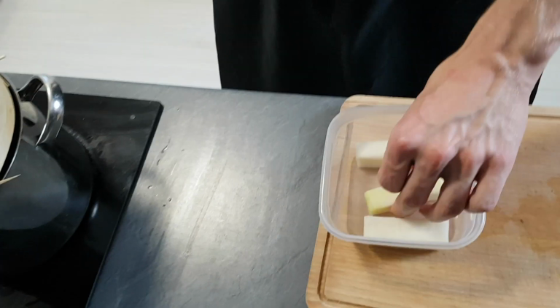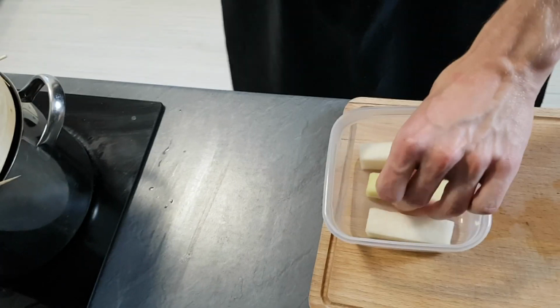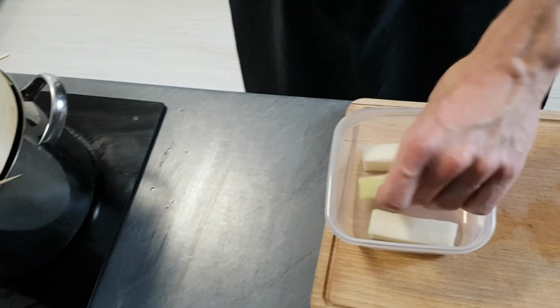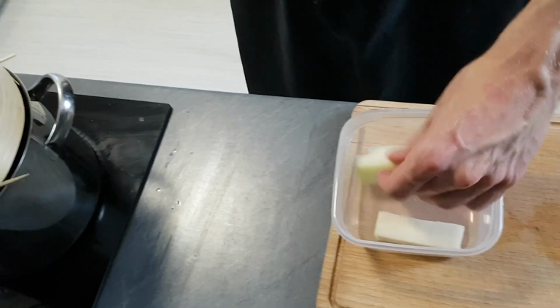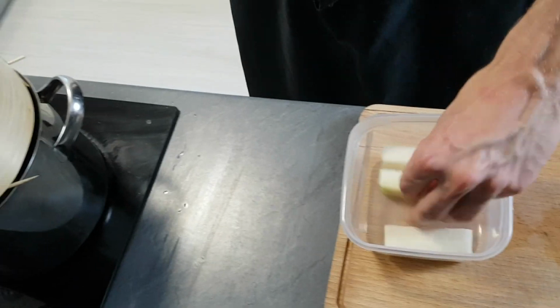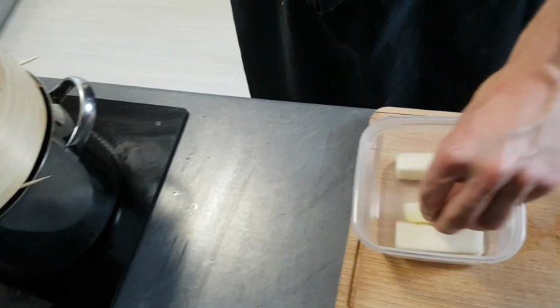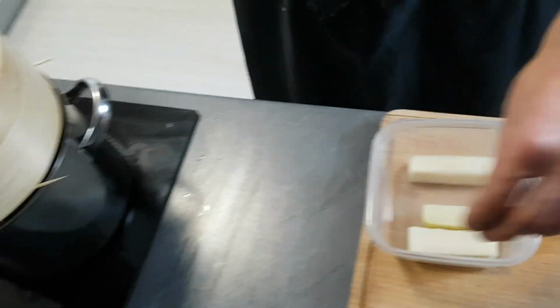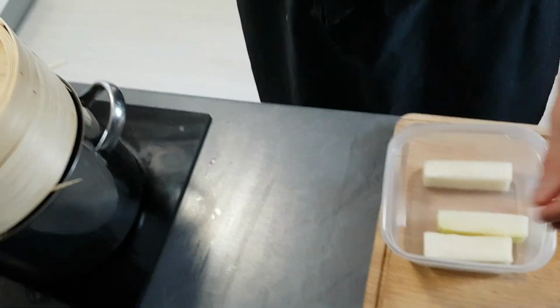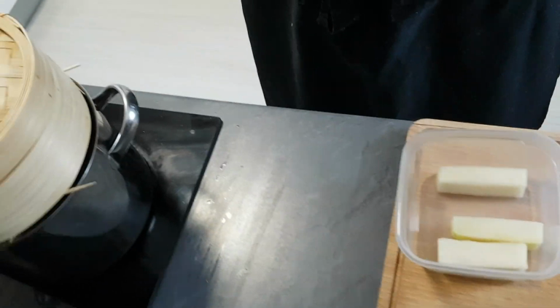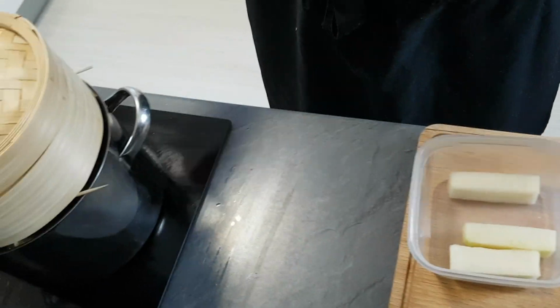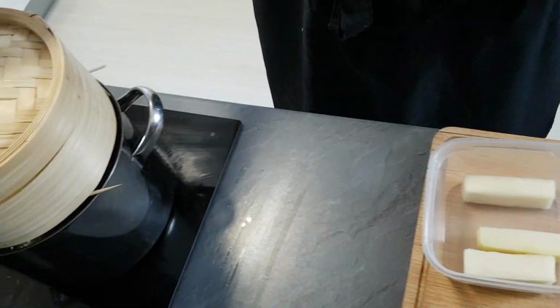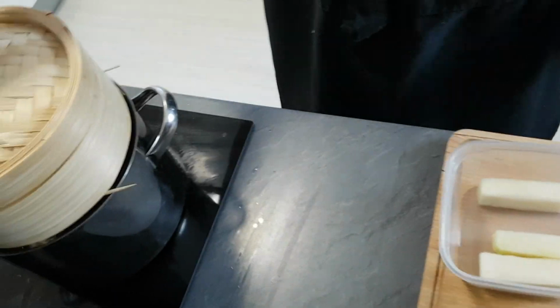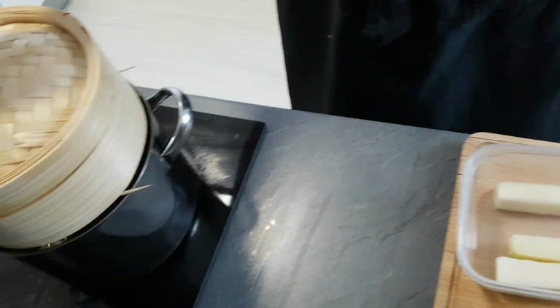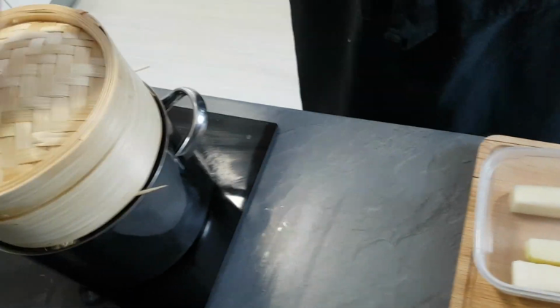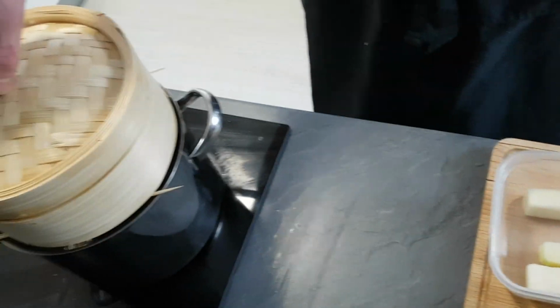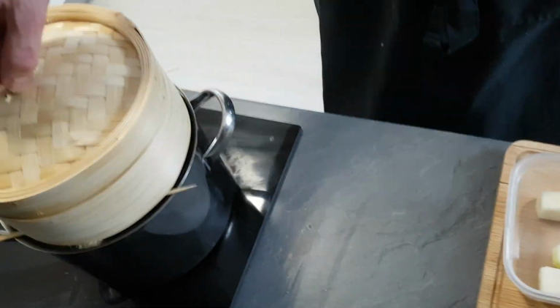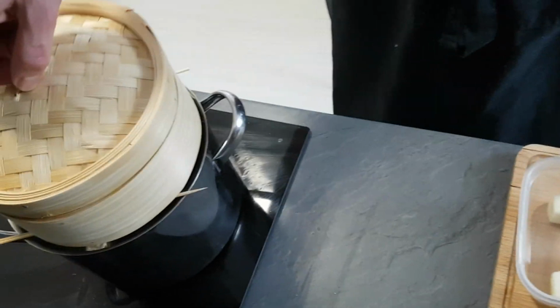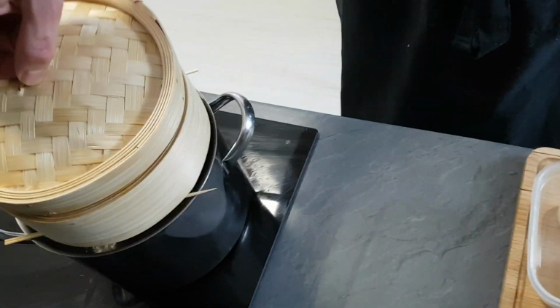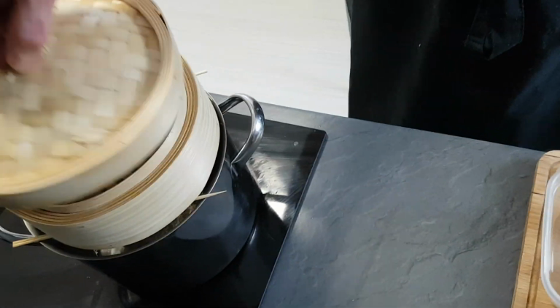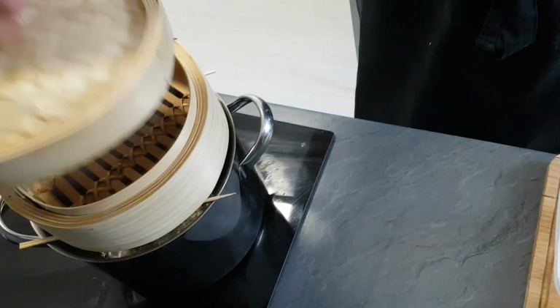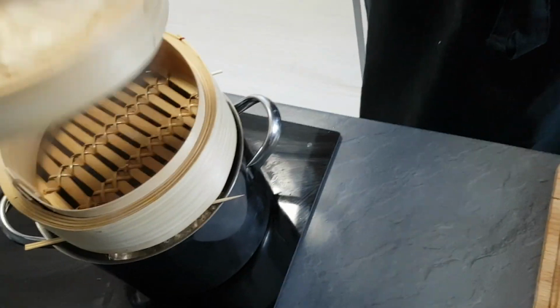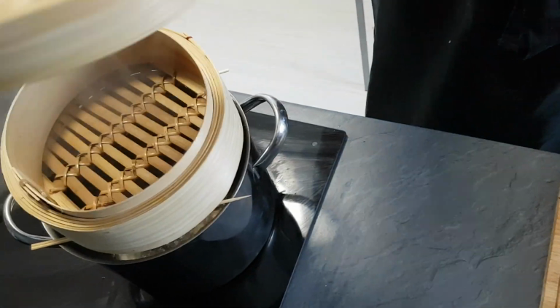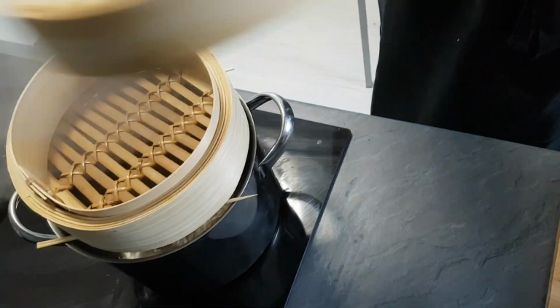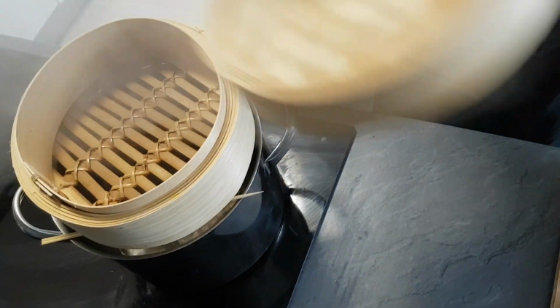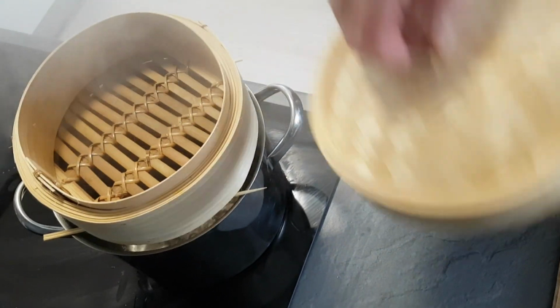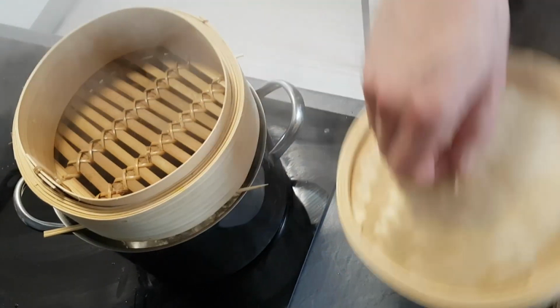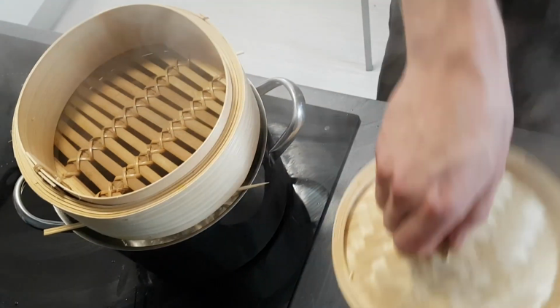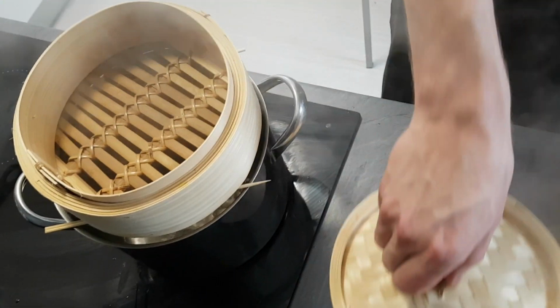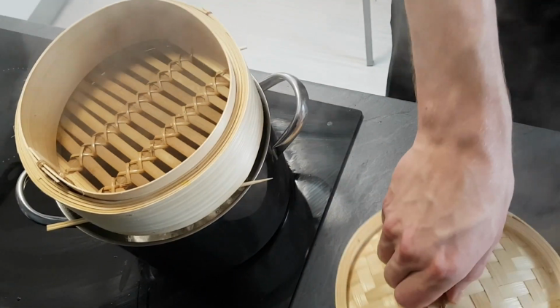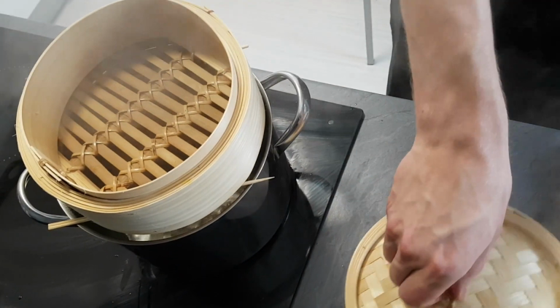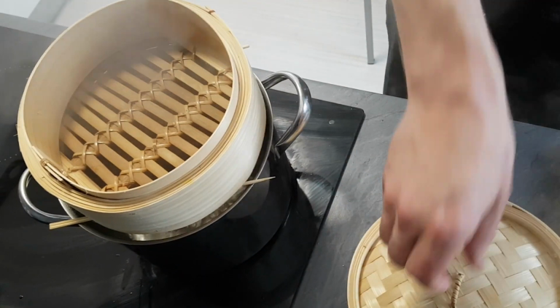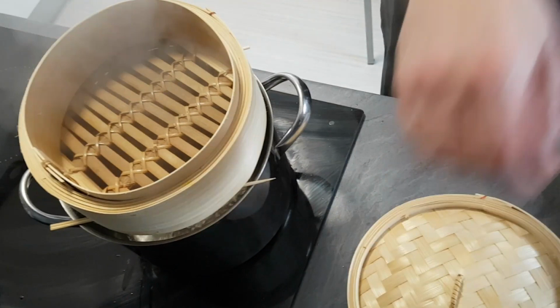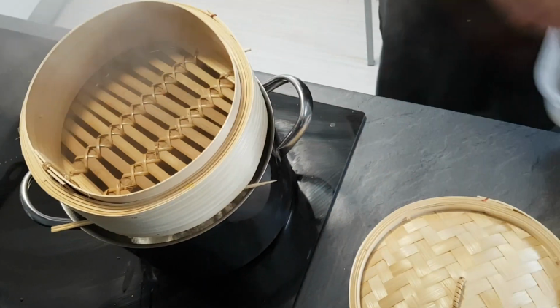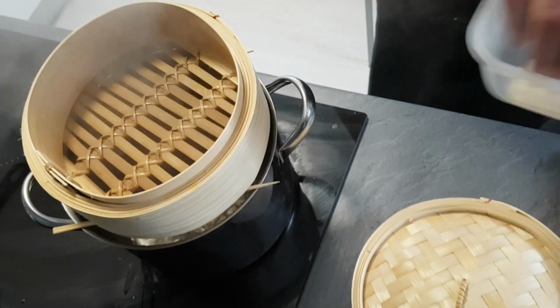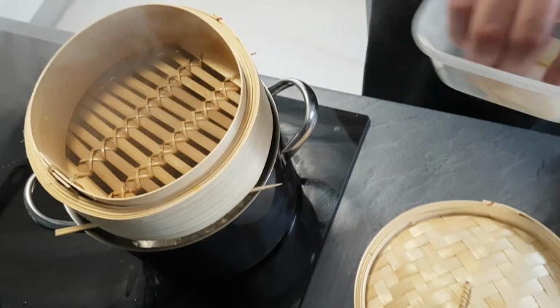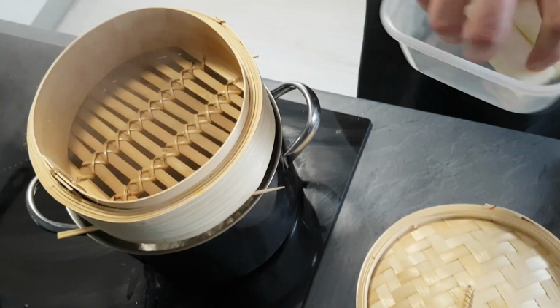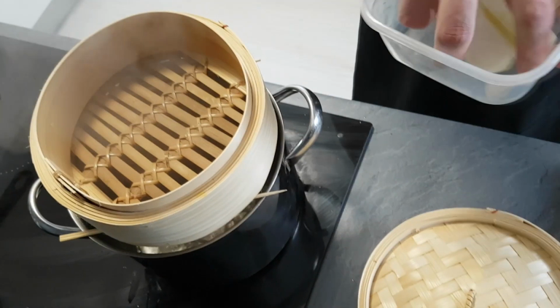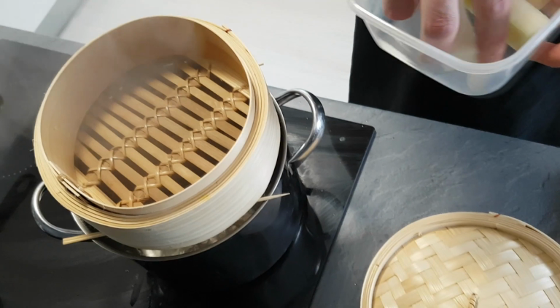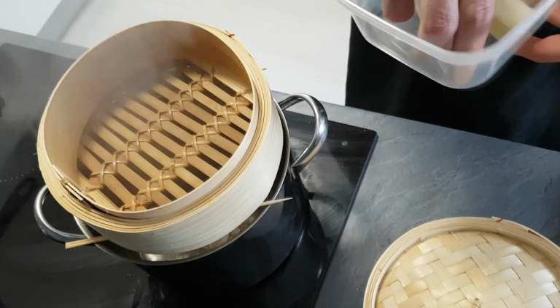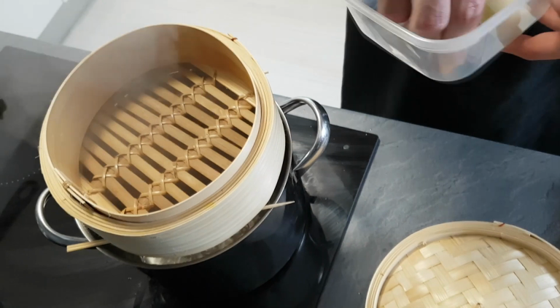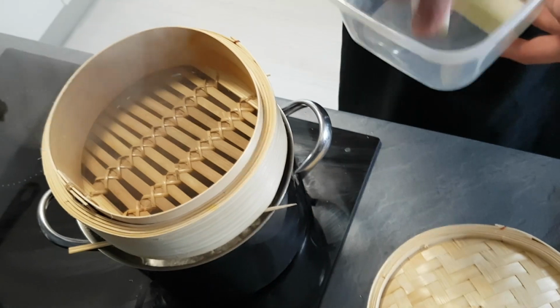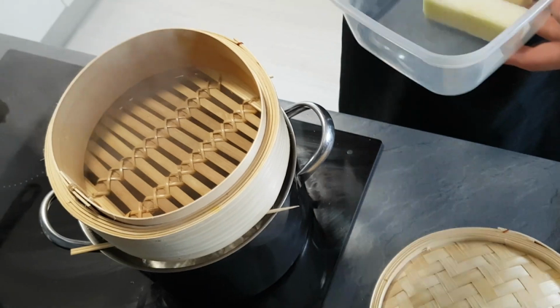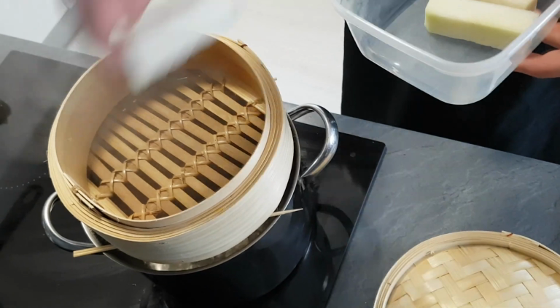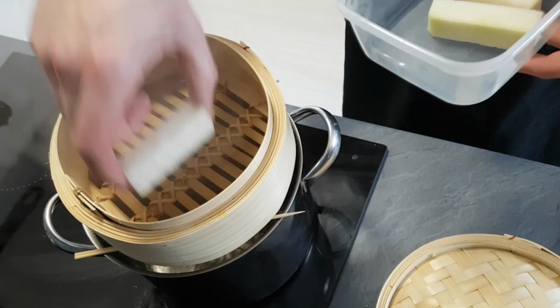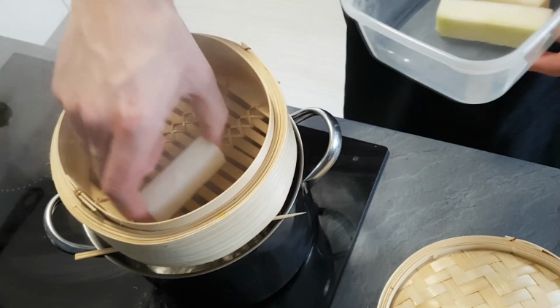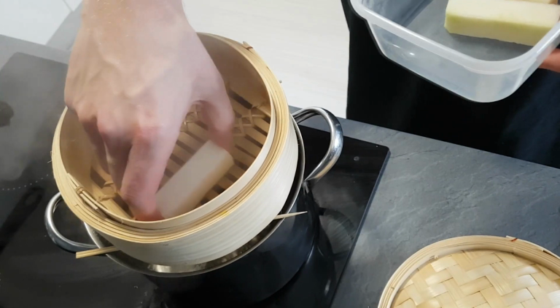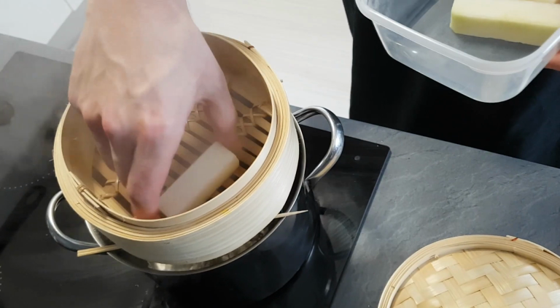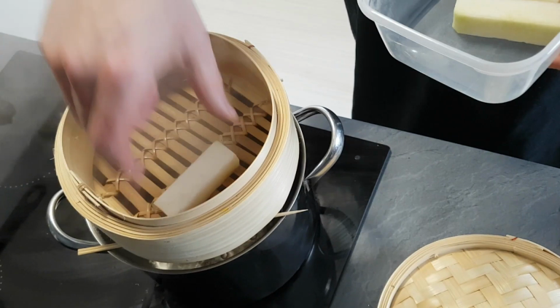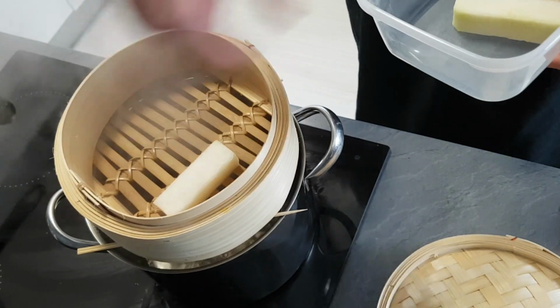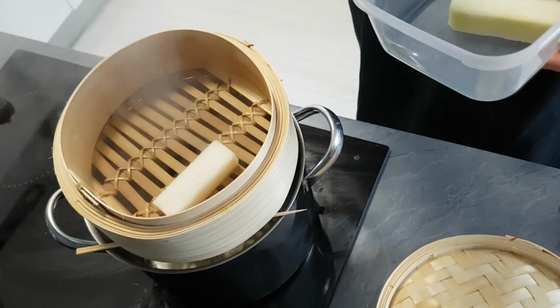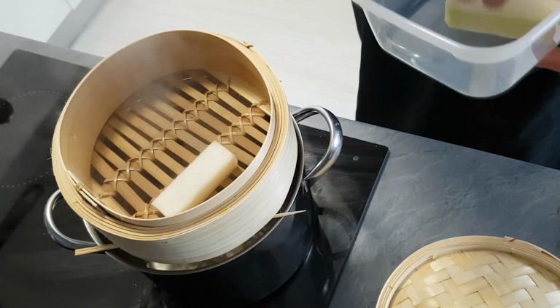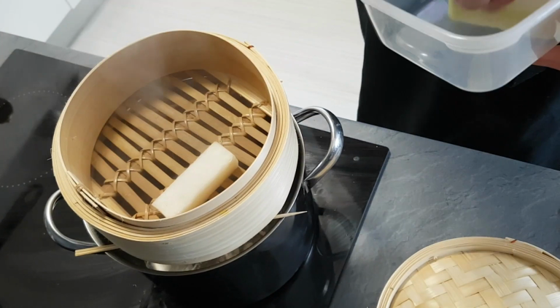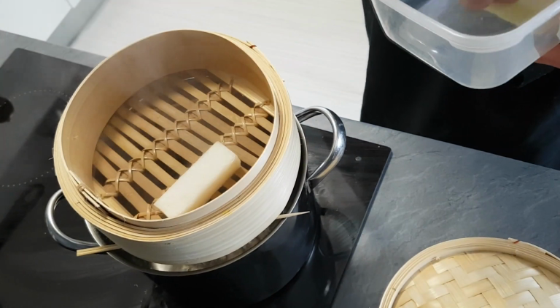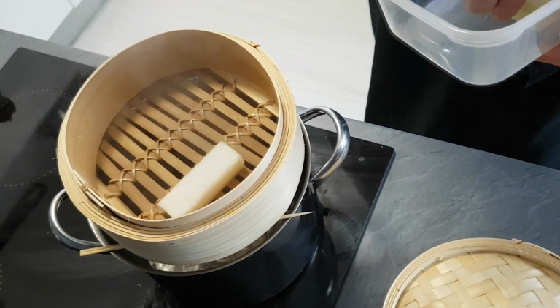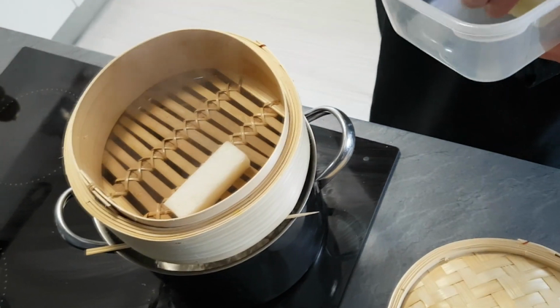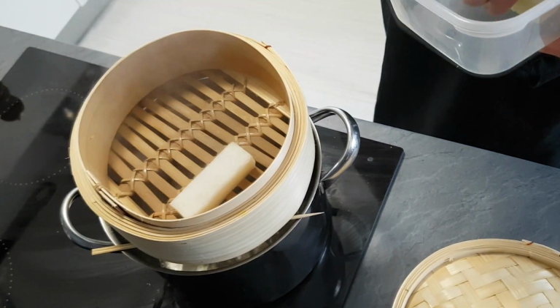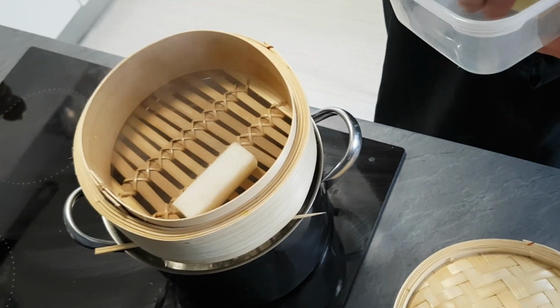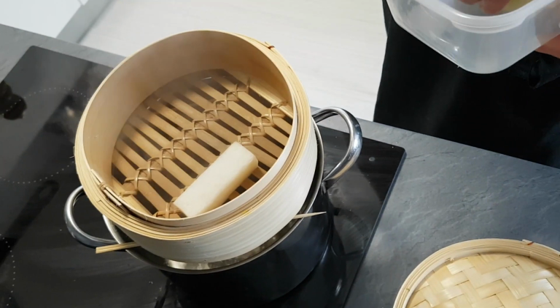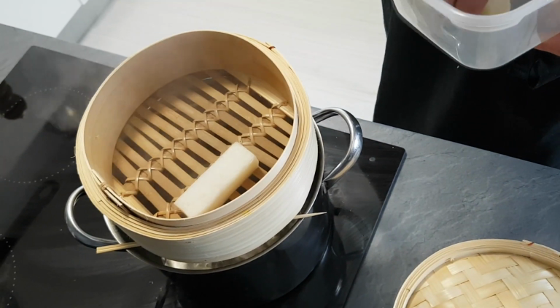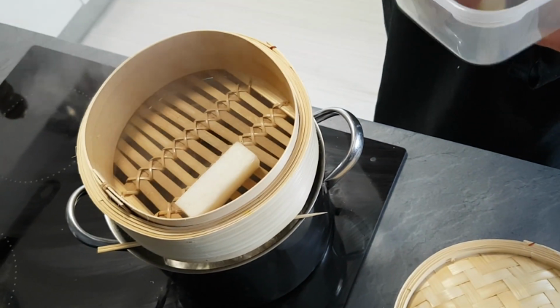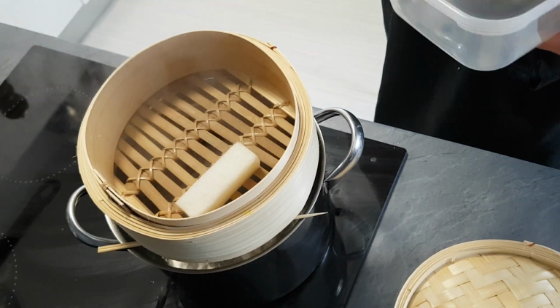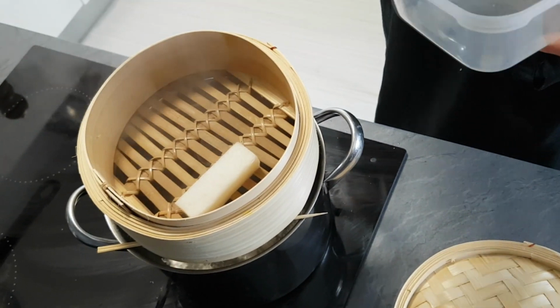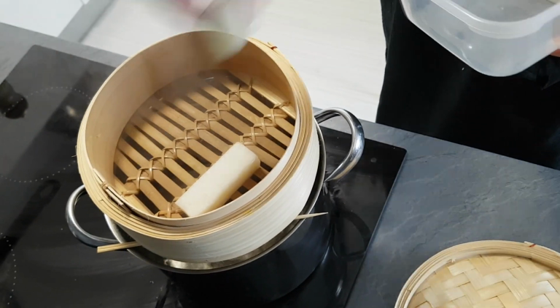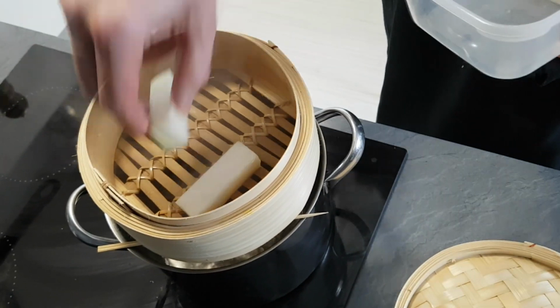Now I'm gonna steam them until they are half soft. It takes around 30 minutes, depending on your steamer.